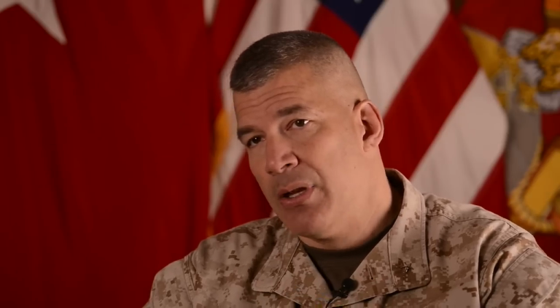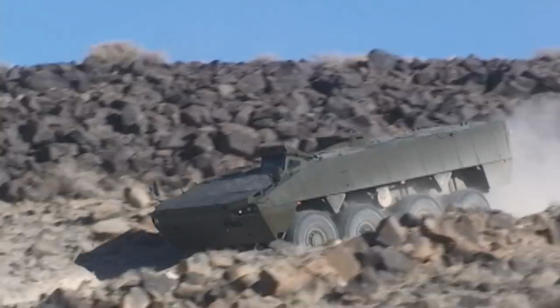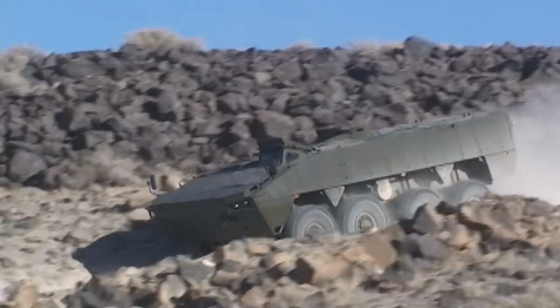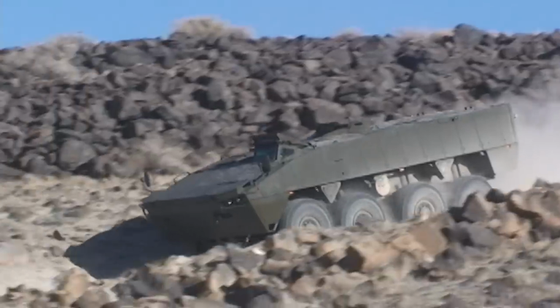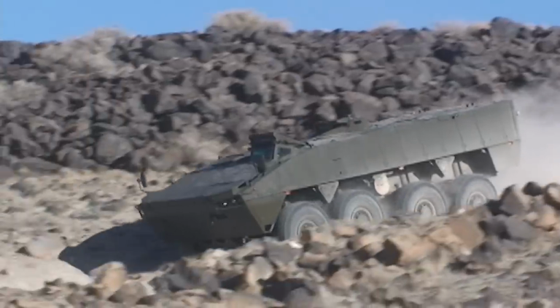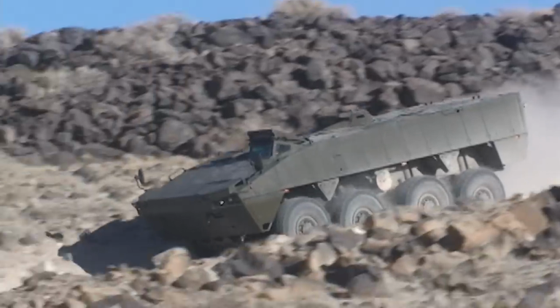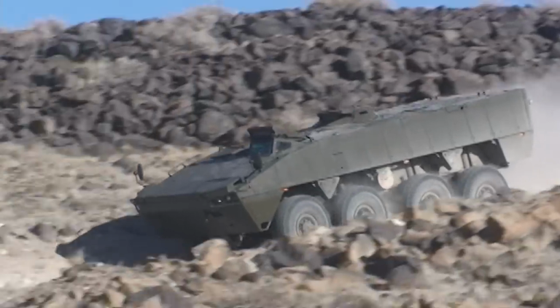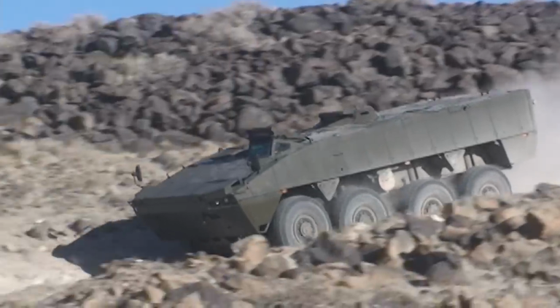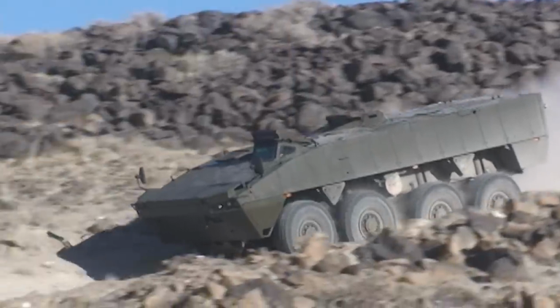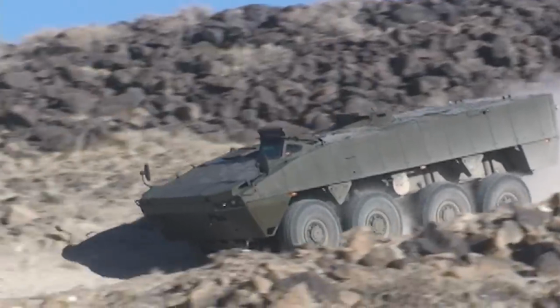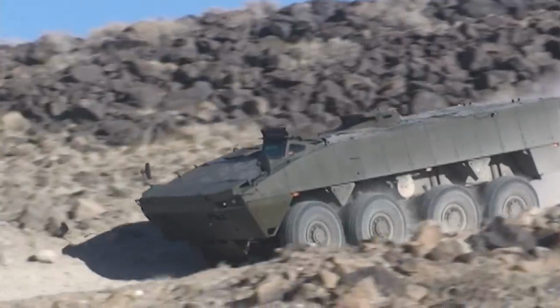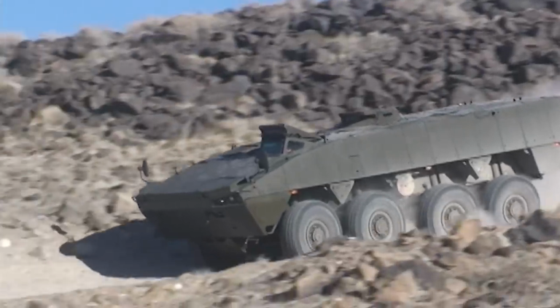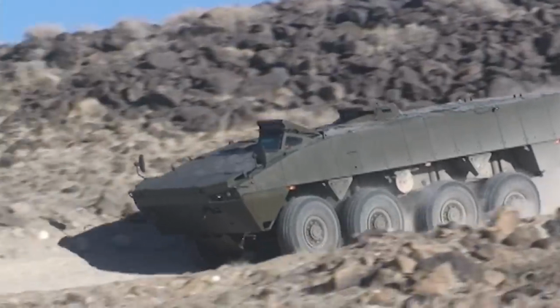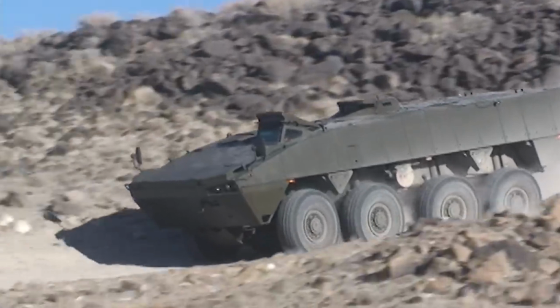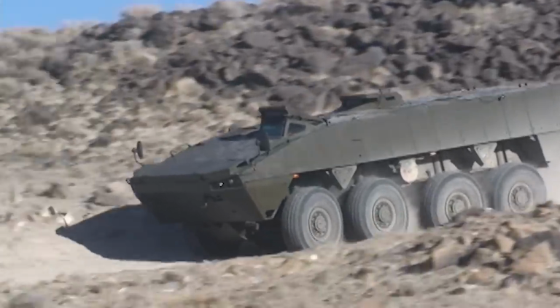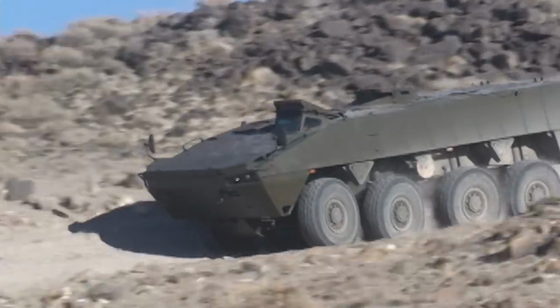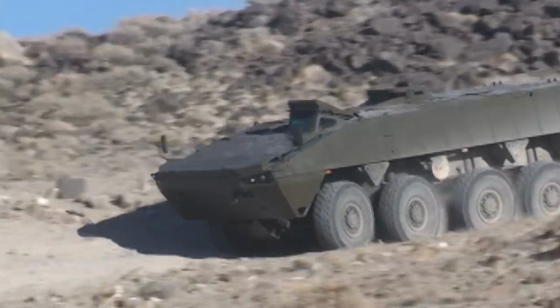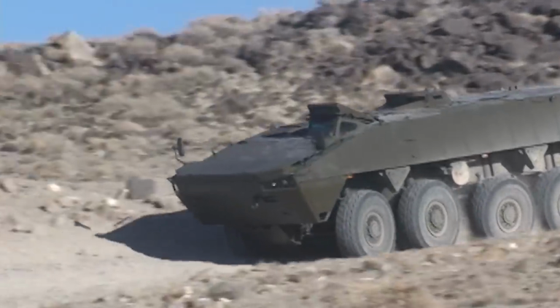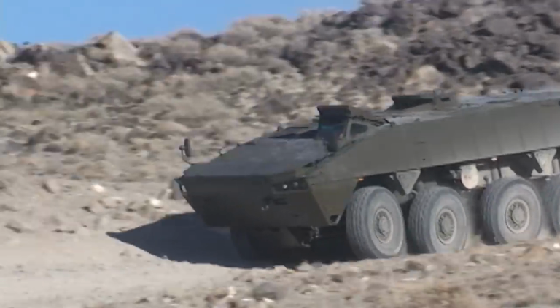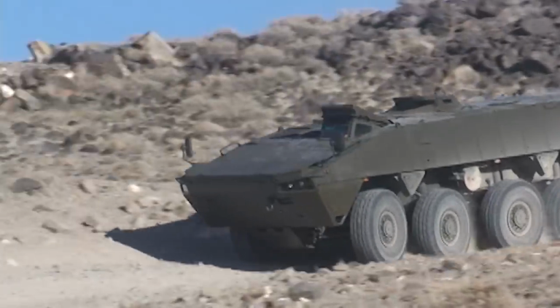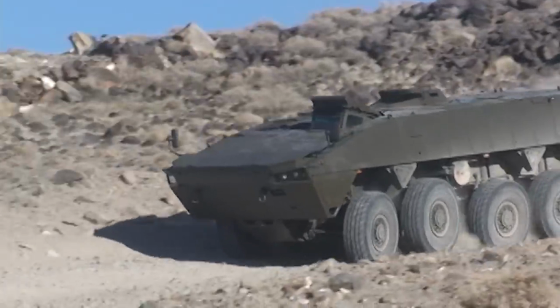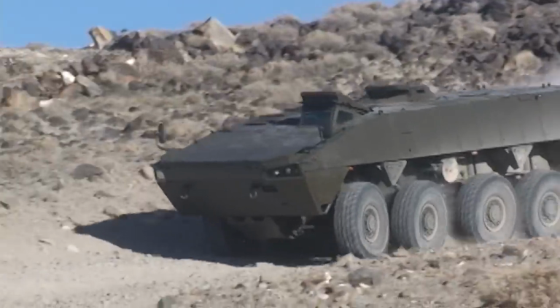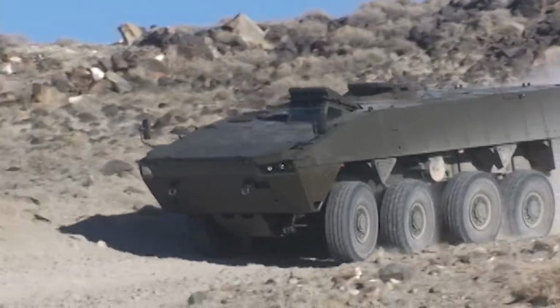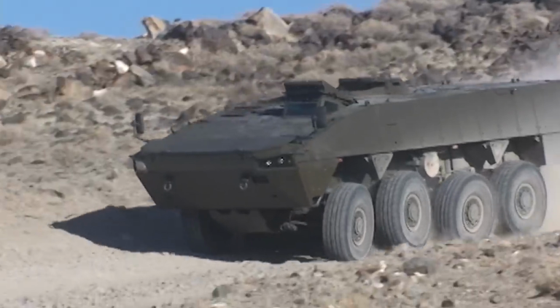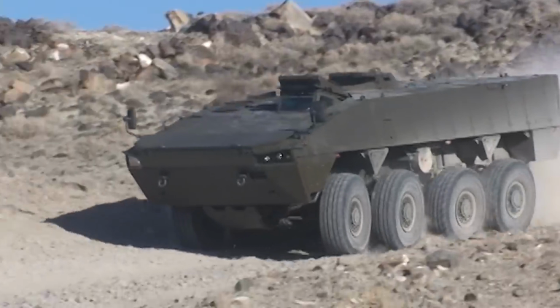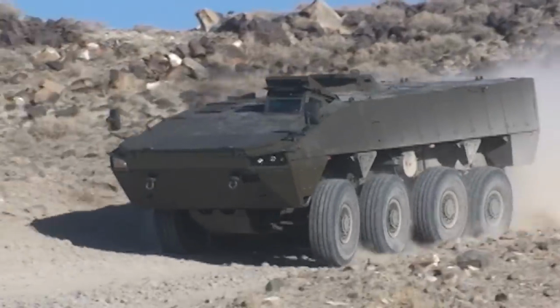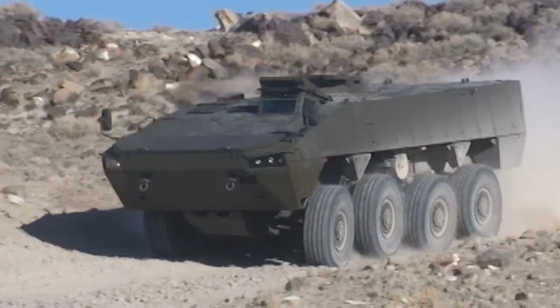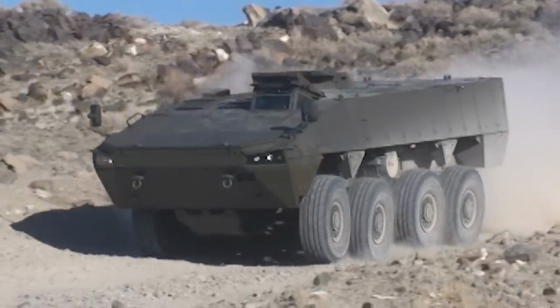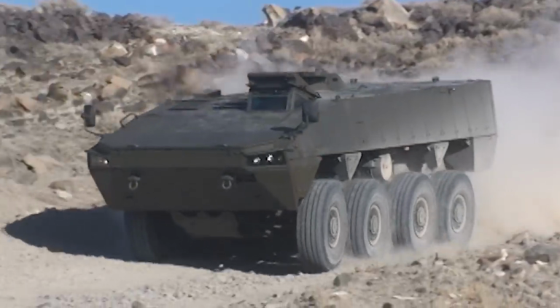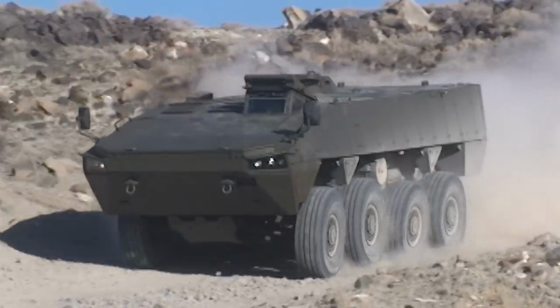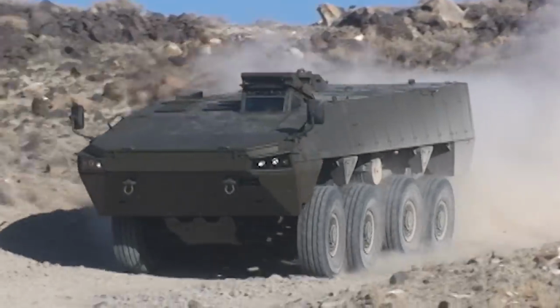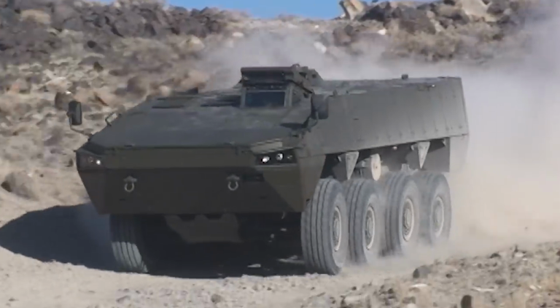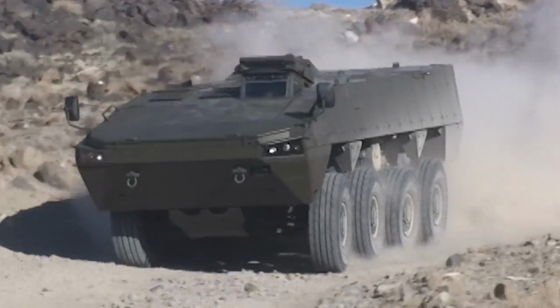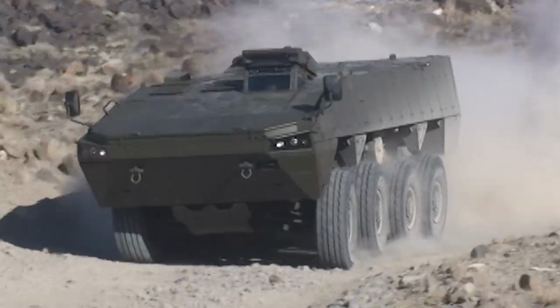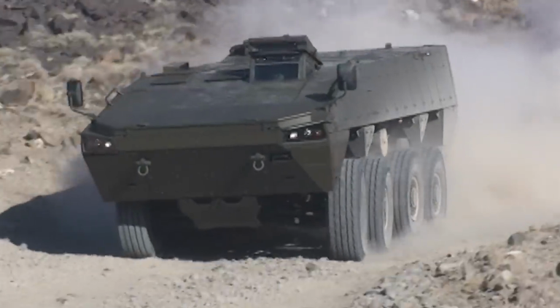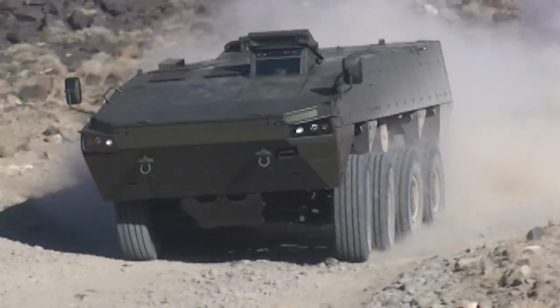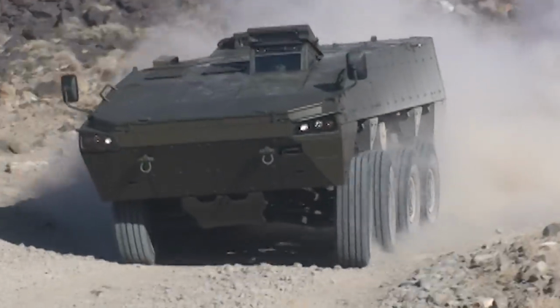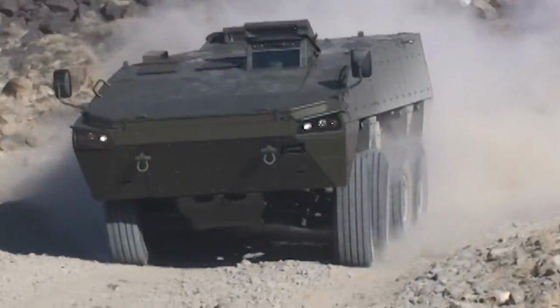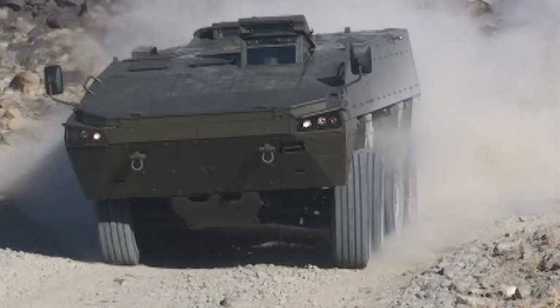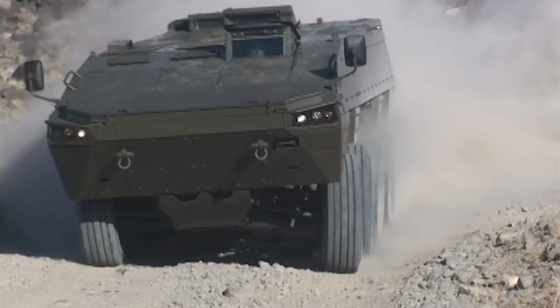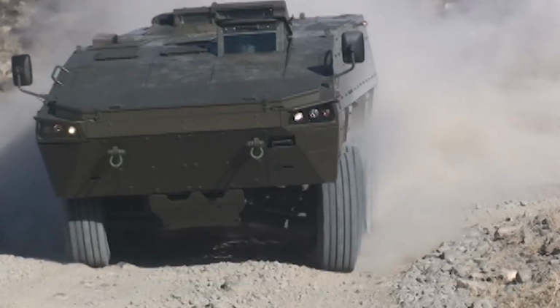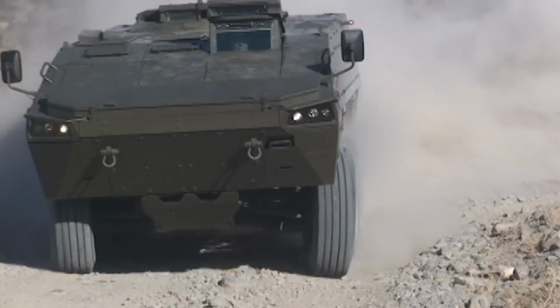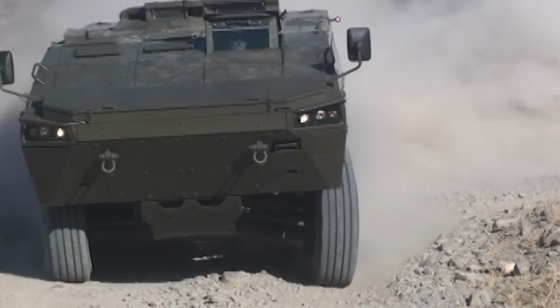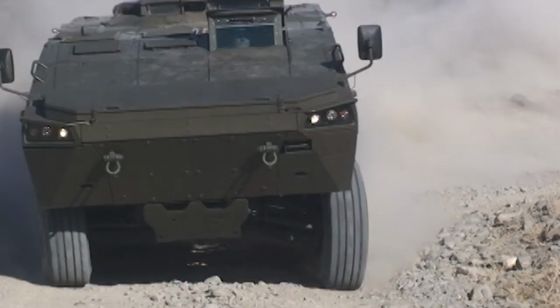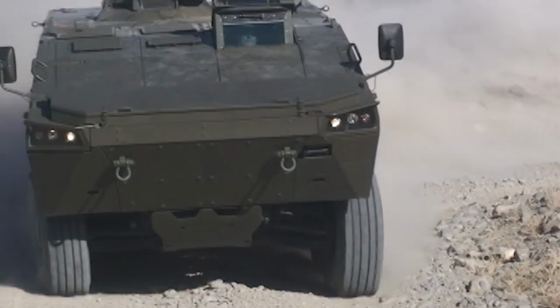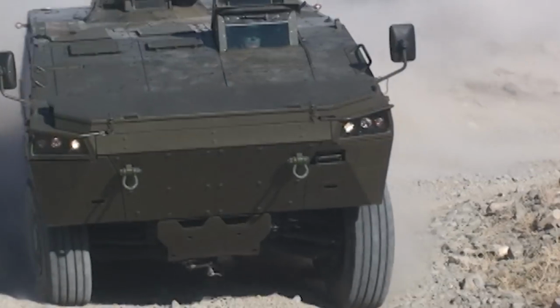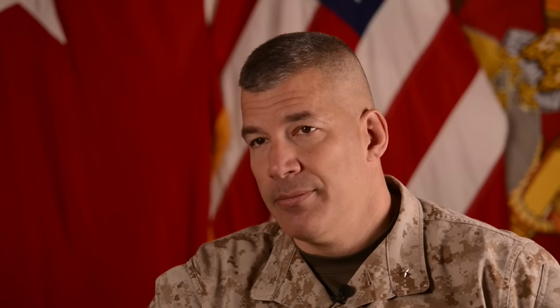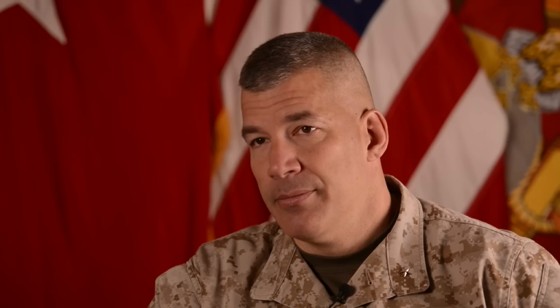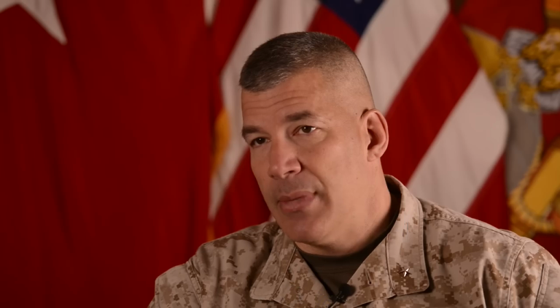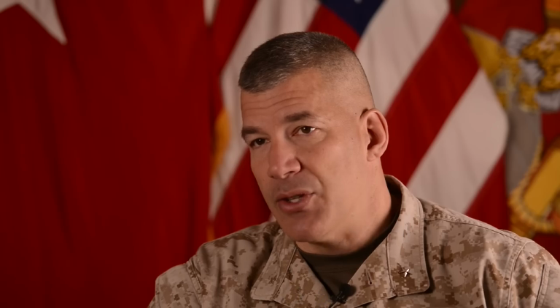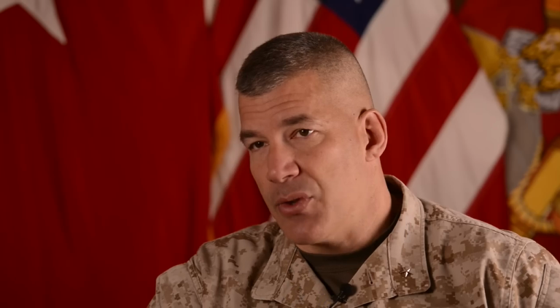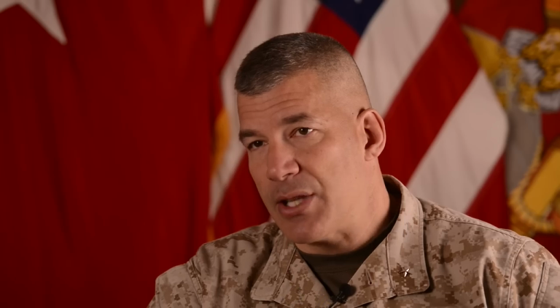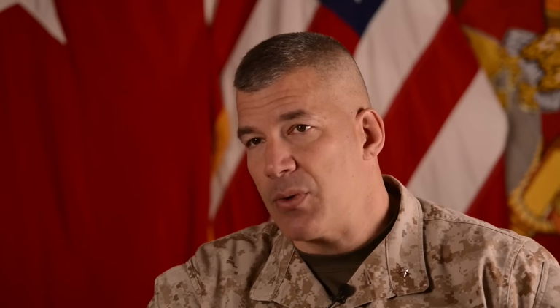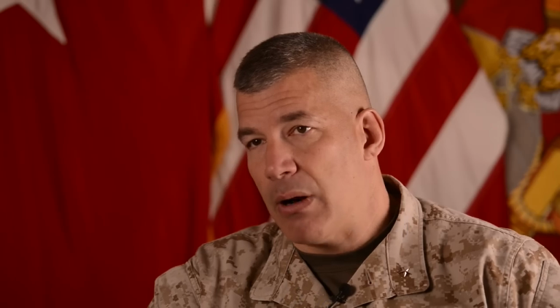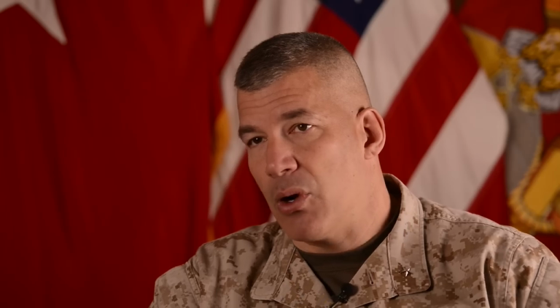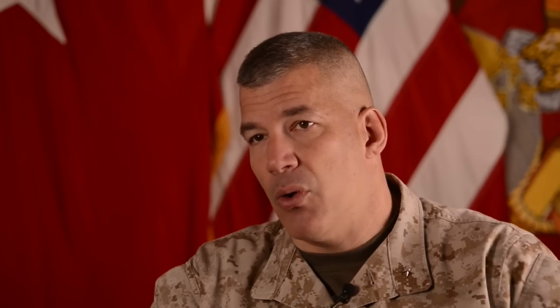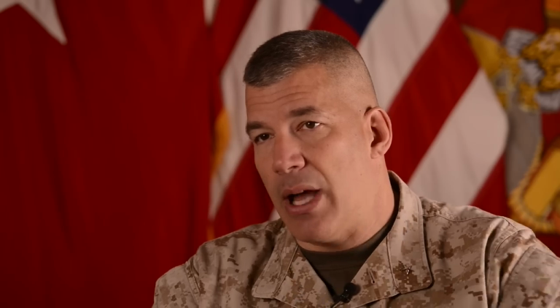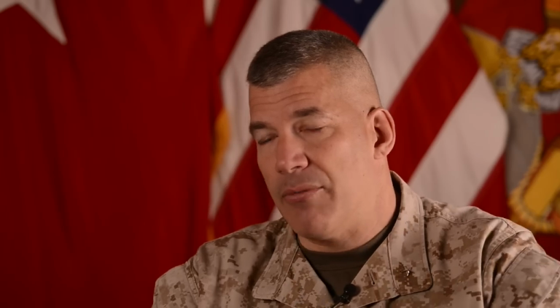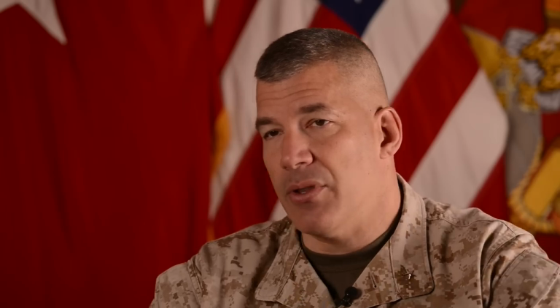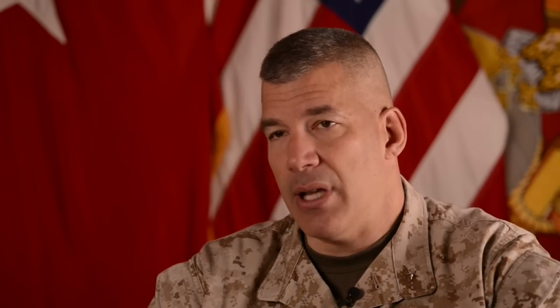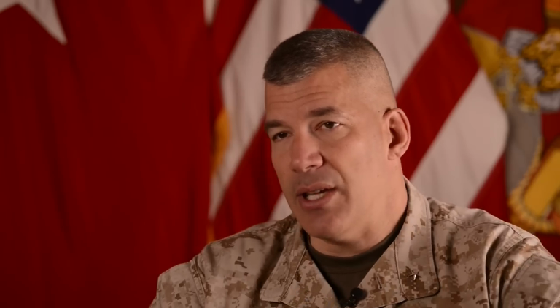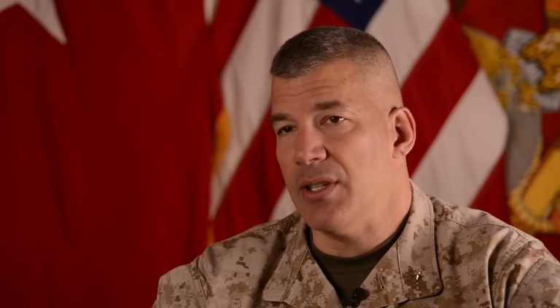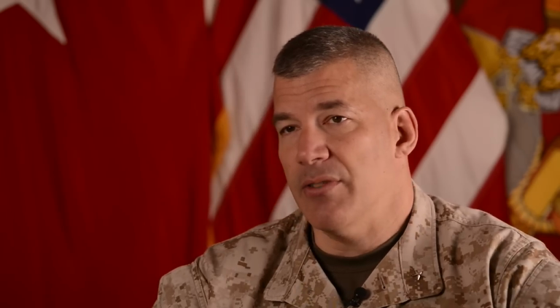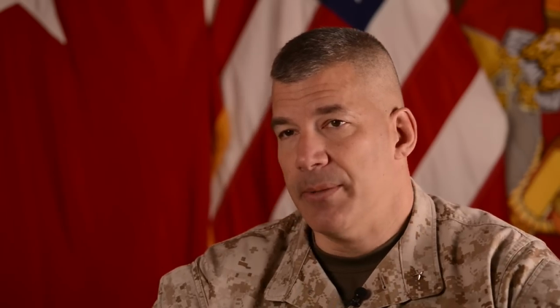It's going to be more lethal, it's going to be faster, and the troops inside are going to be better protected — and that's why we're going after the ACV.